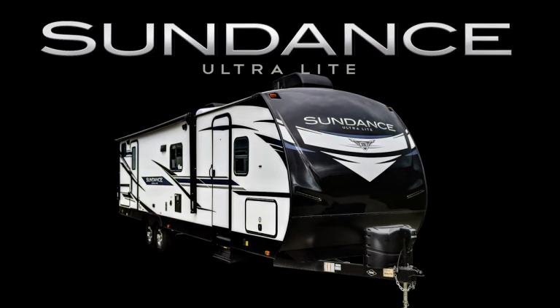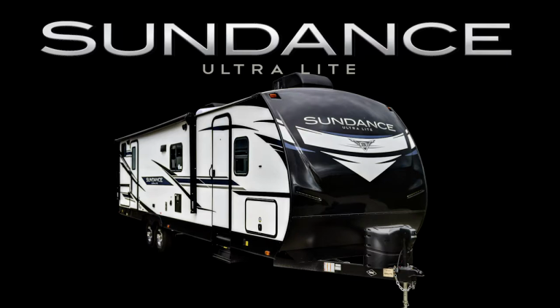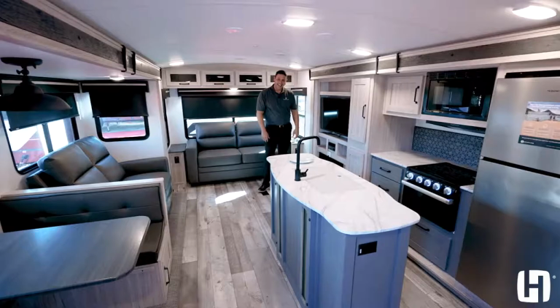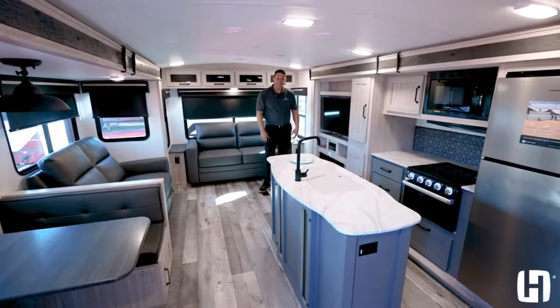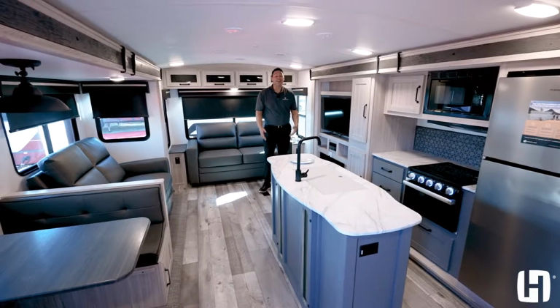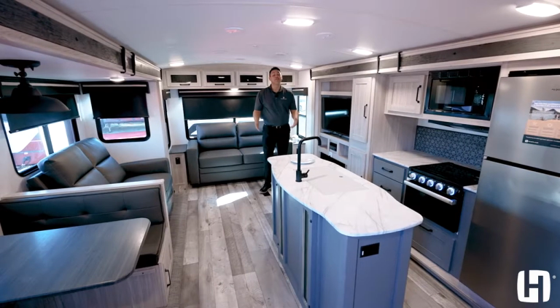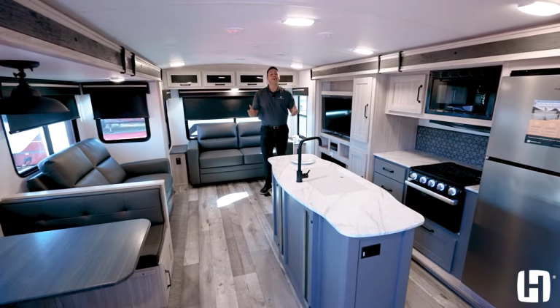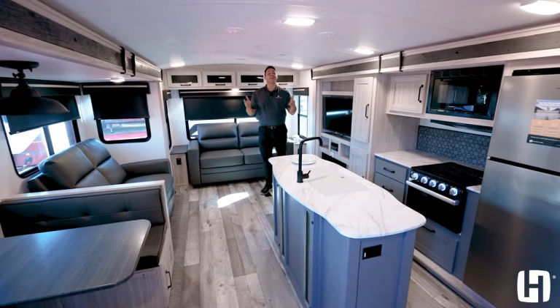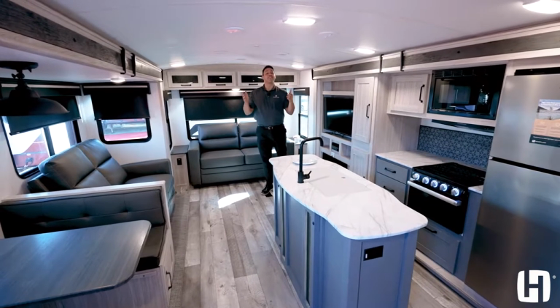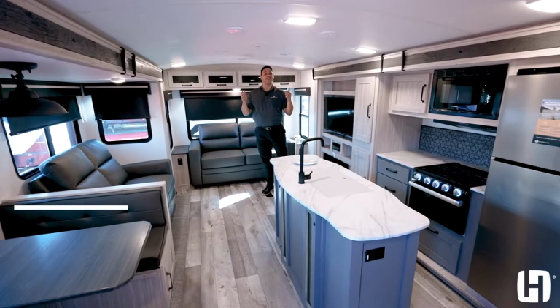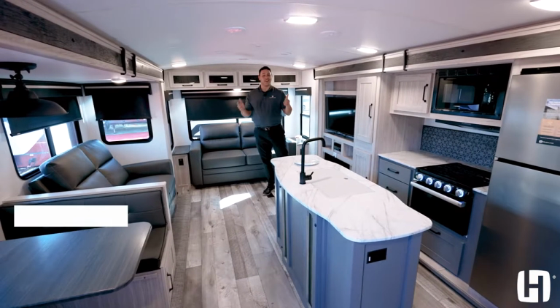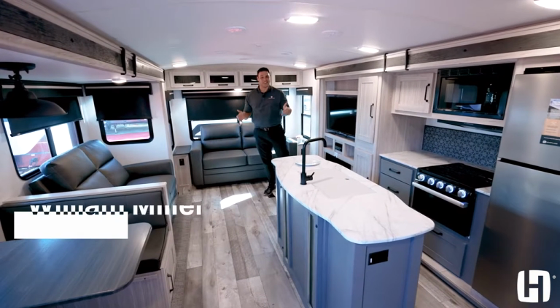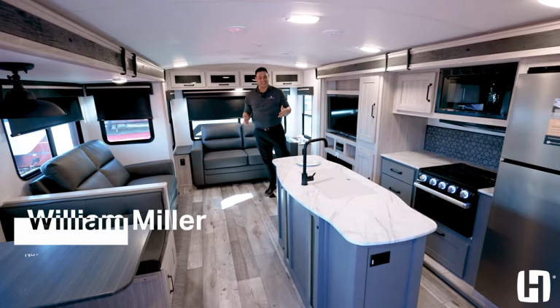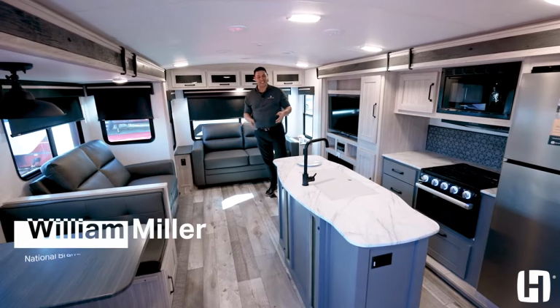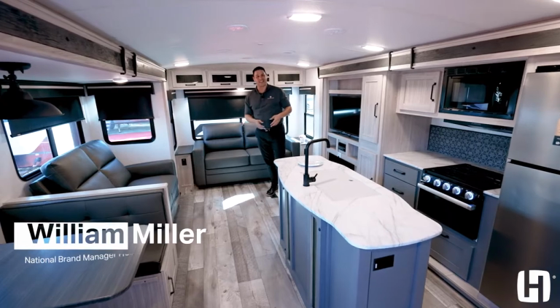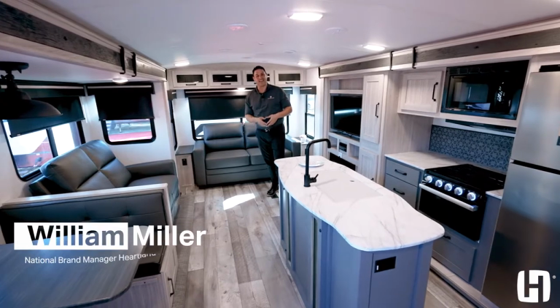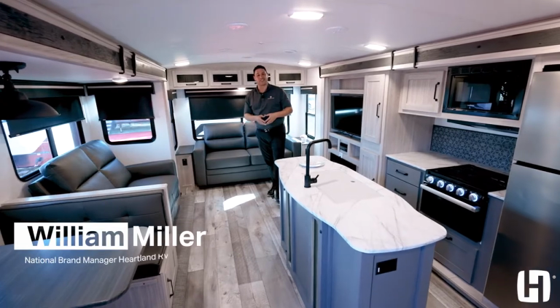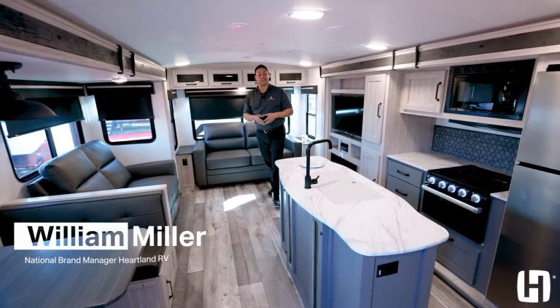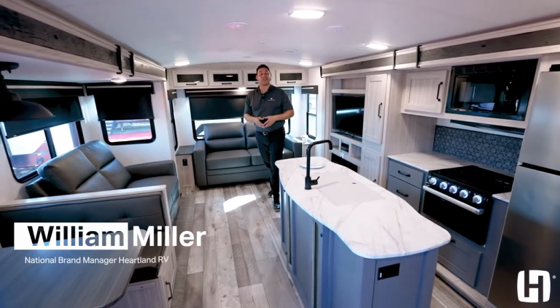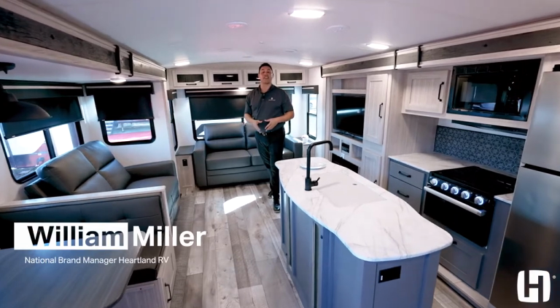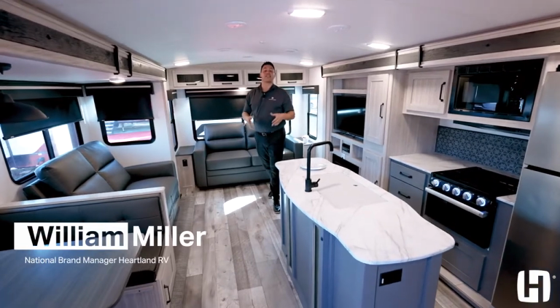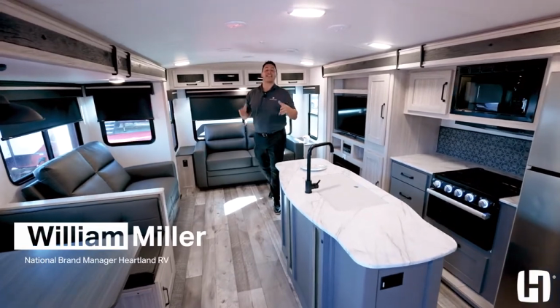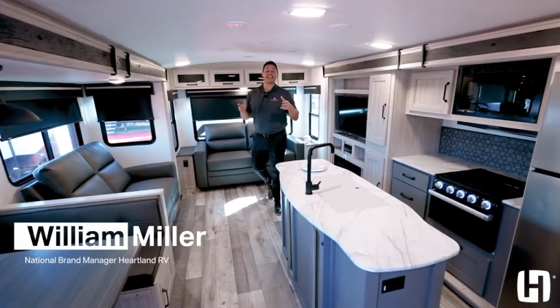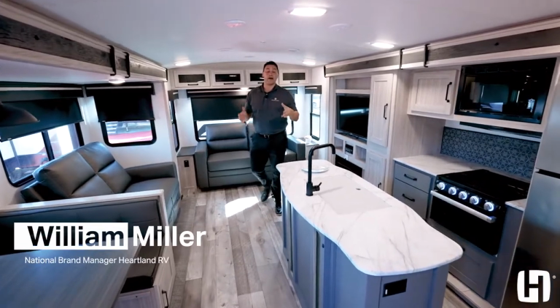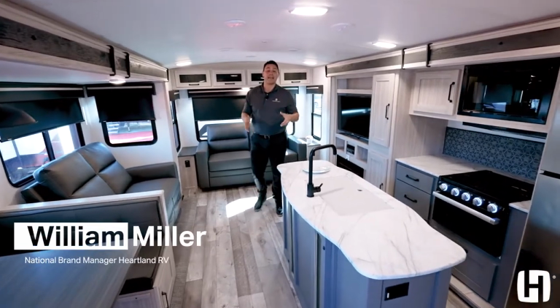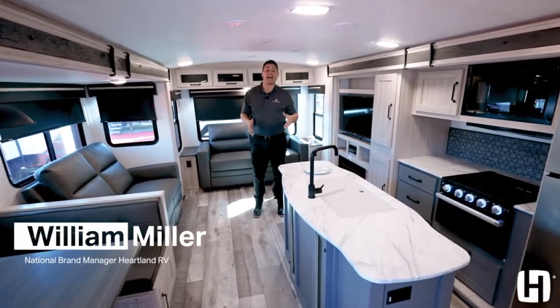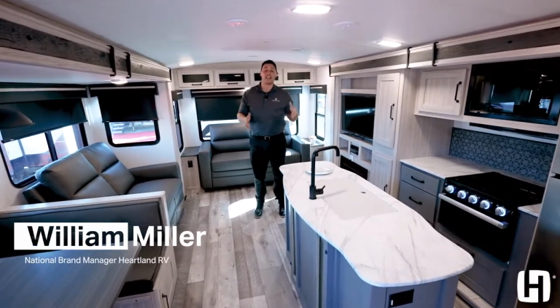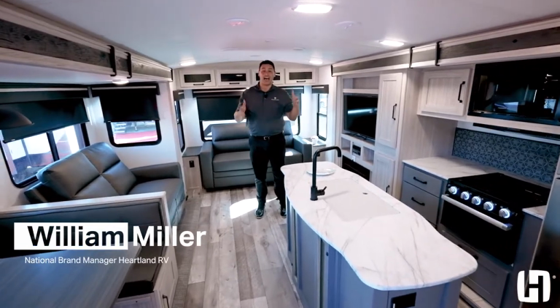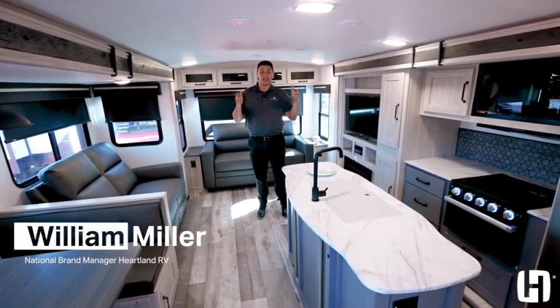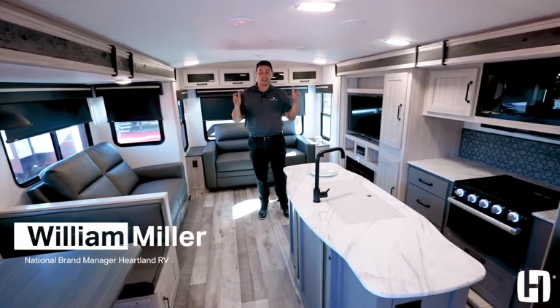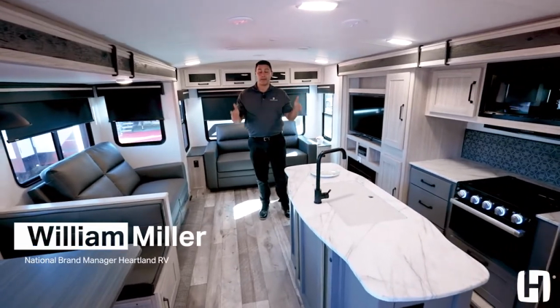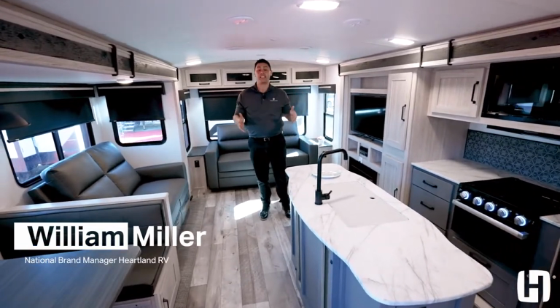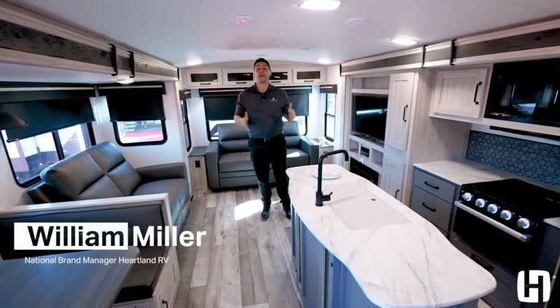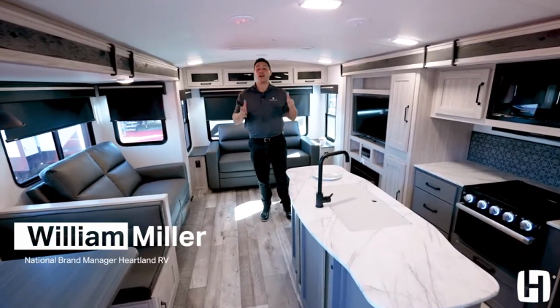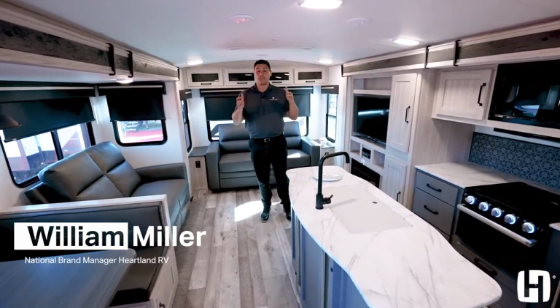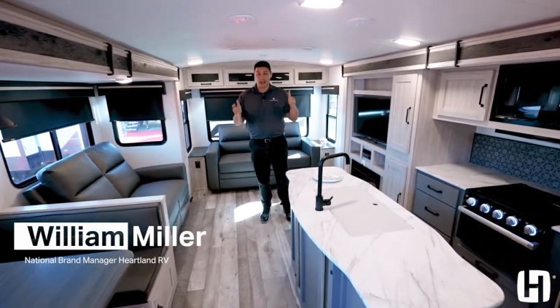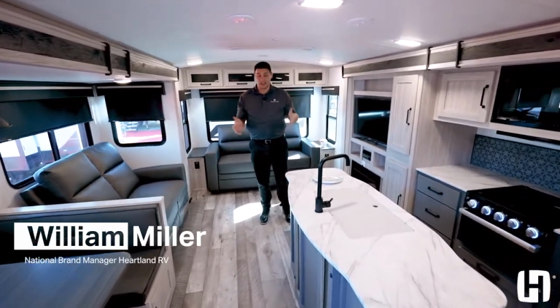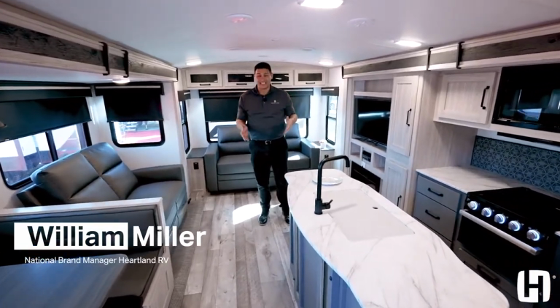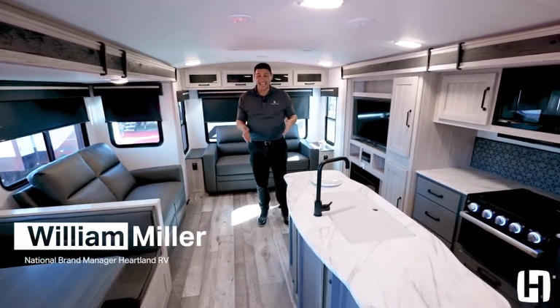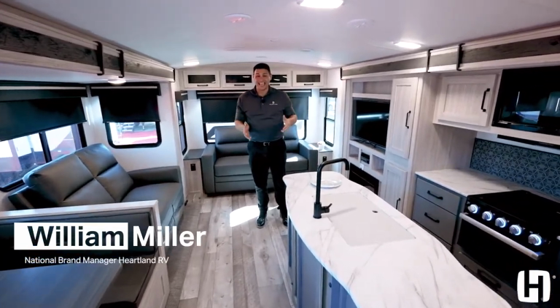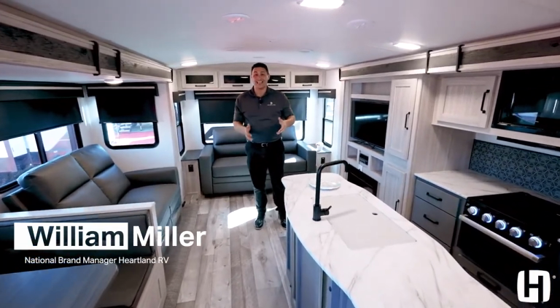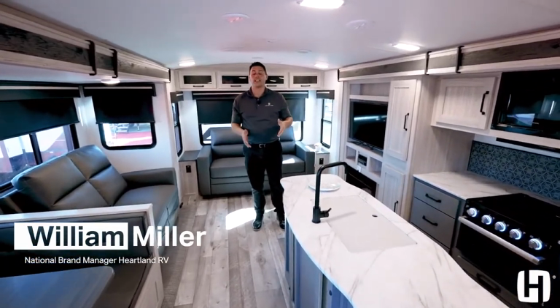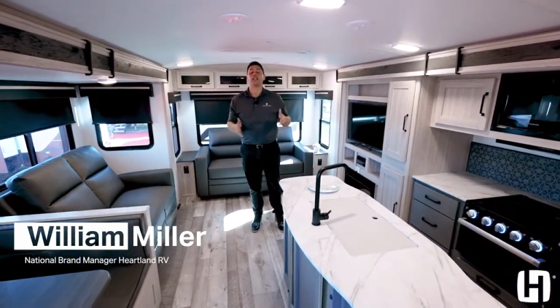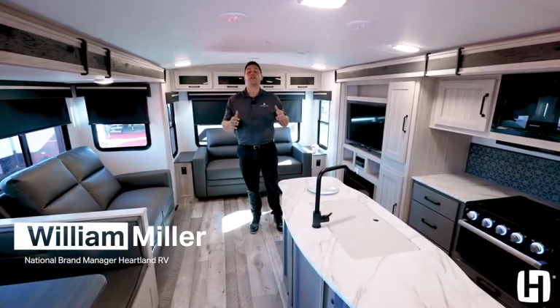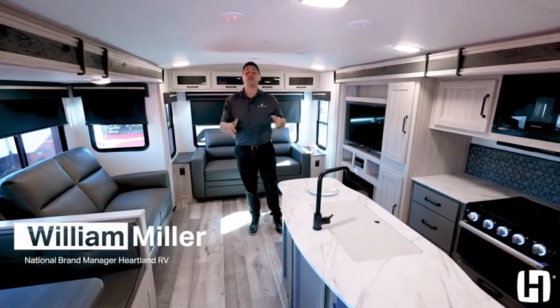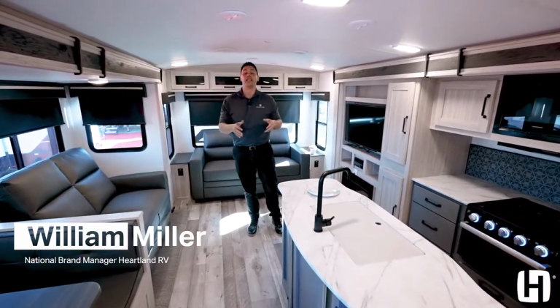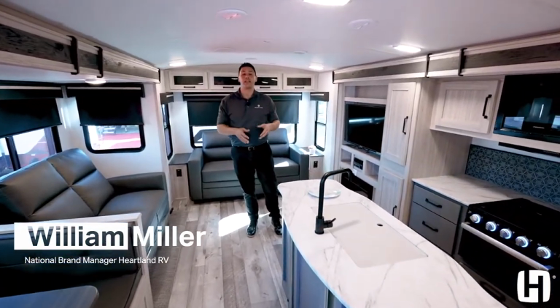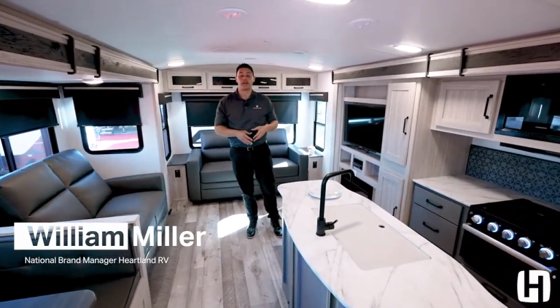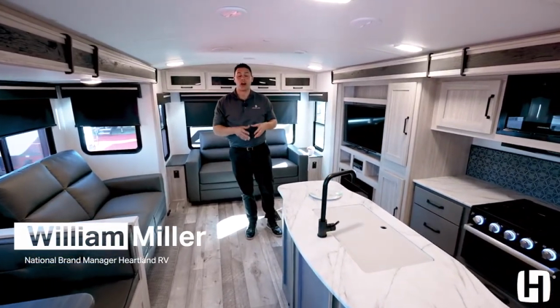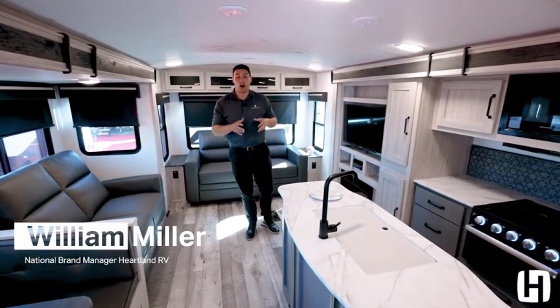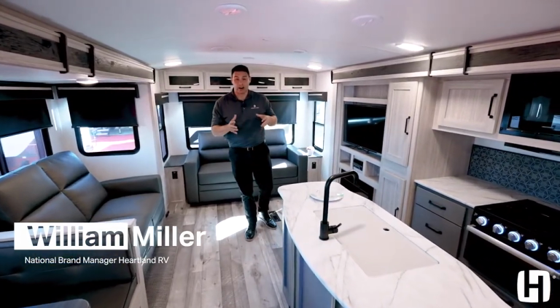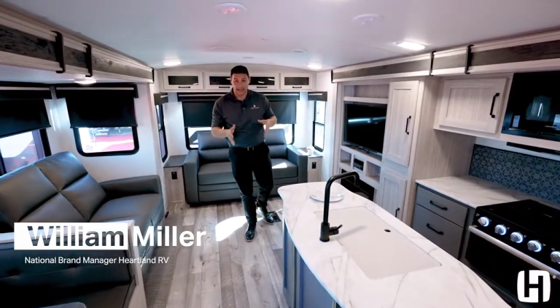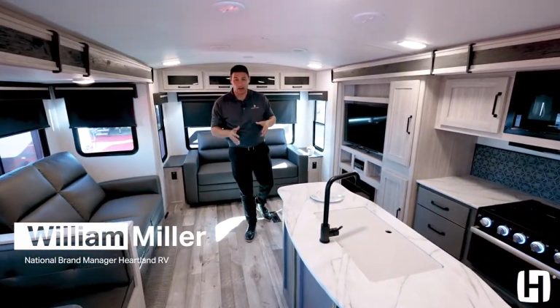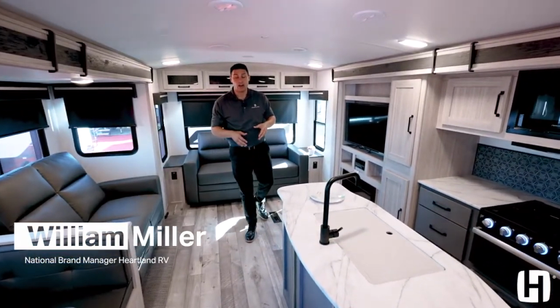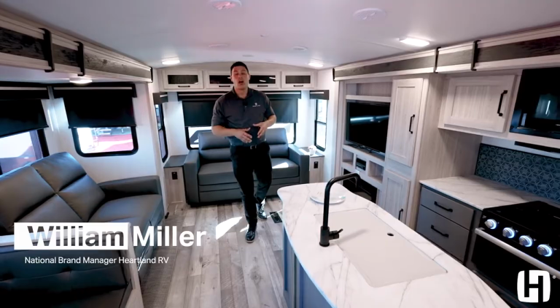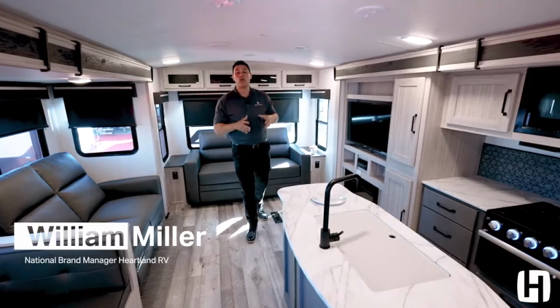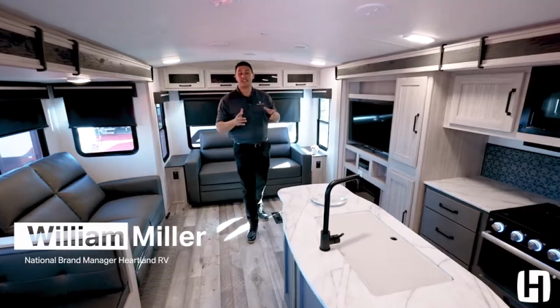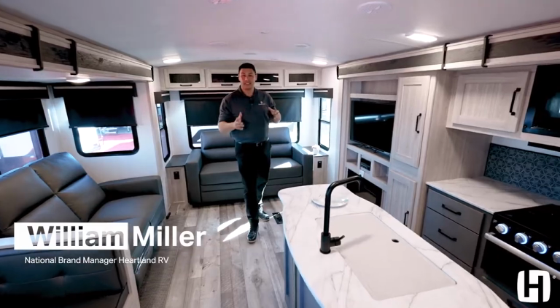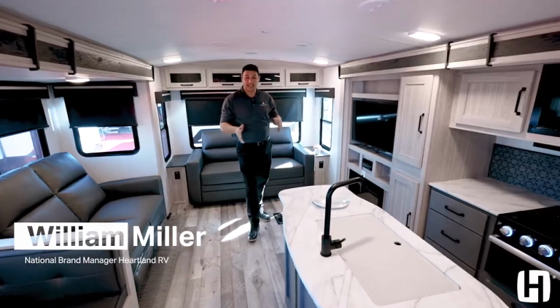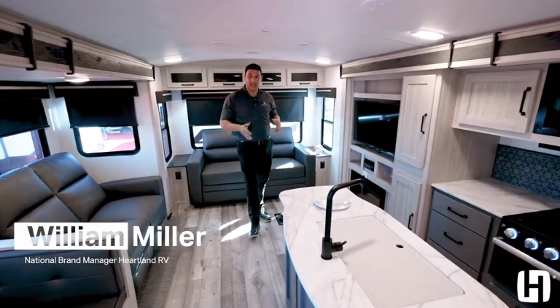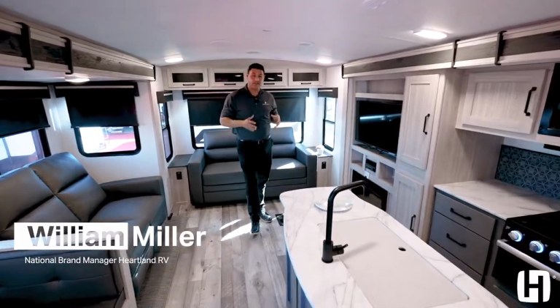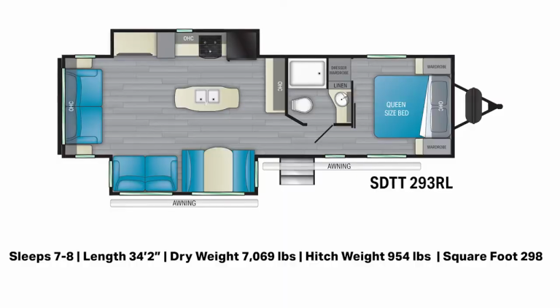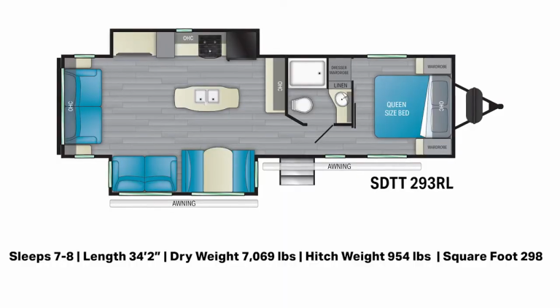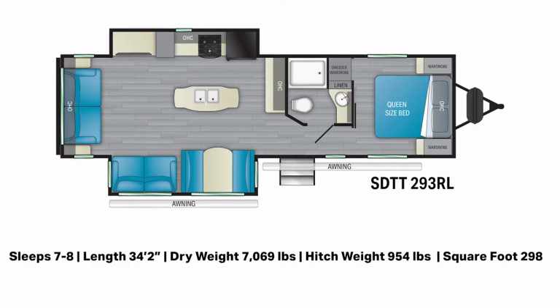If you're in the market for an ultralight travel trailer that's going to accommodate a lot of space for entertaining, then the 293RL was designed for you.